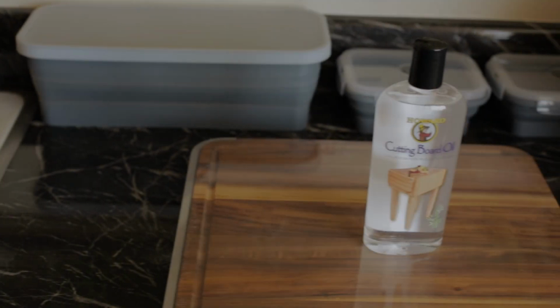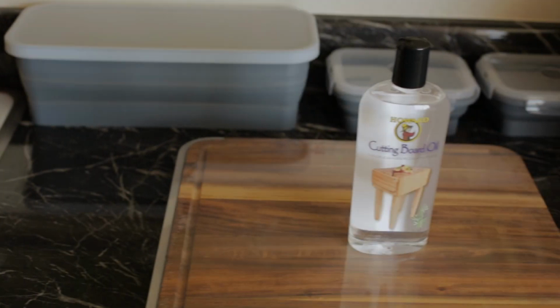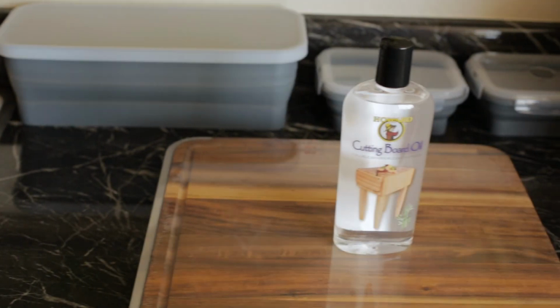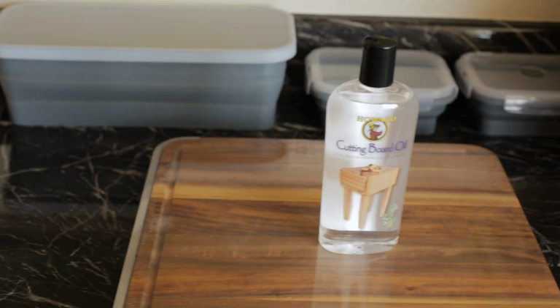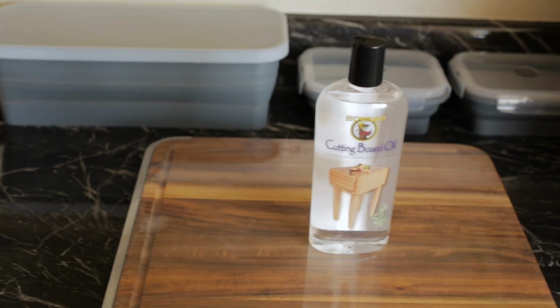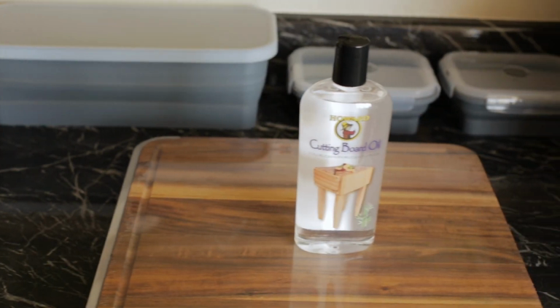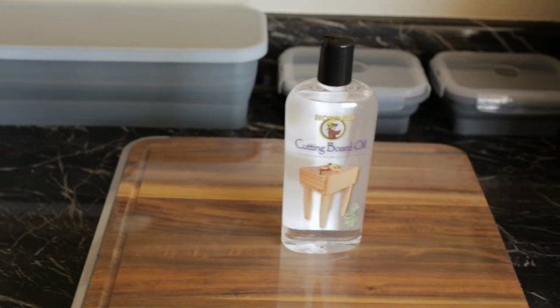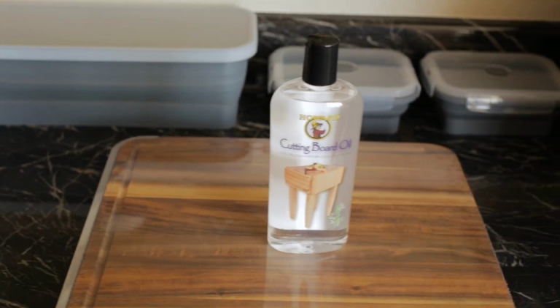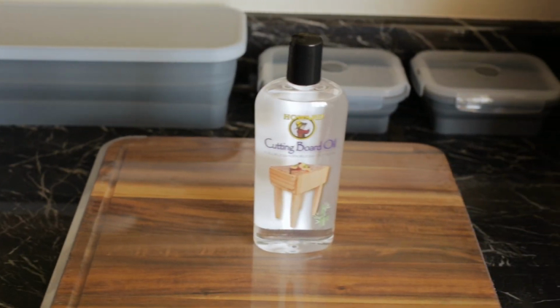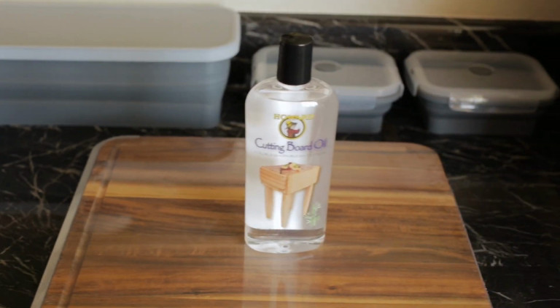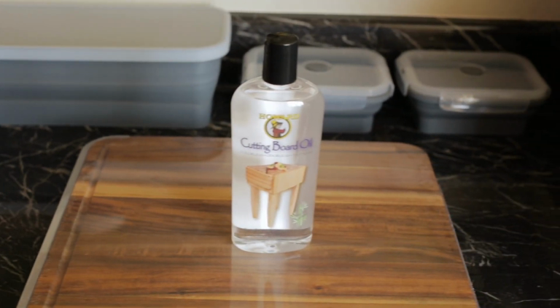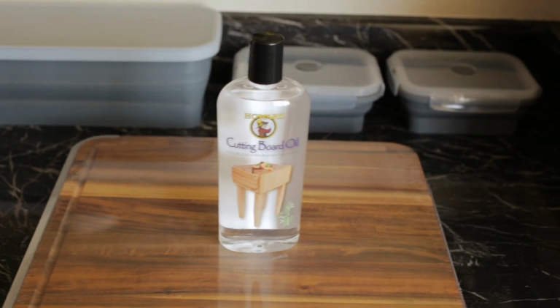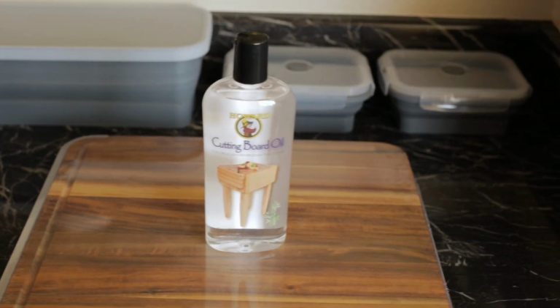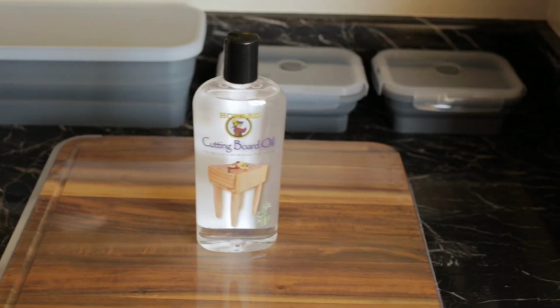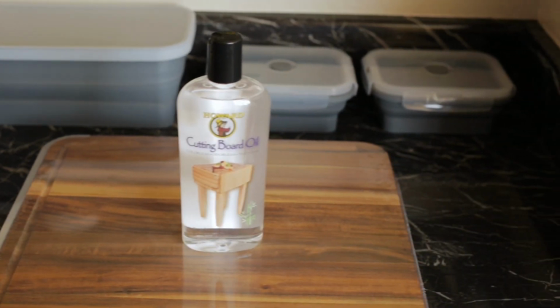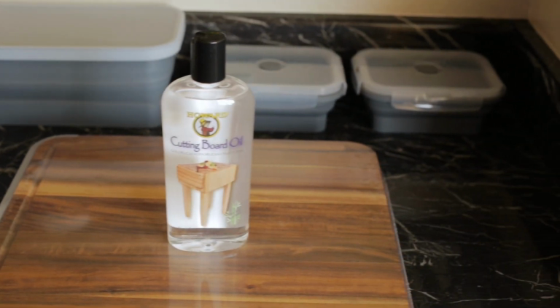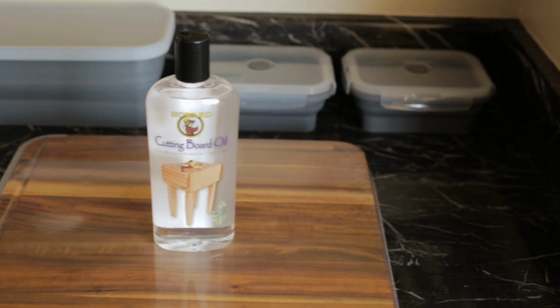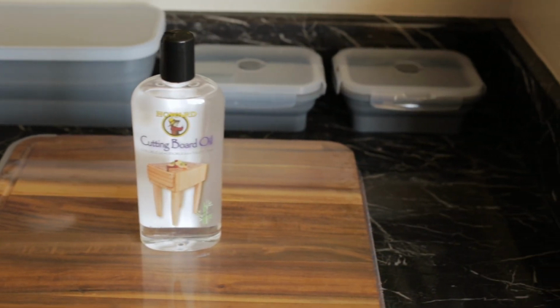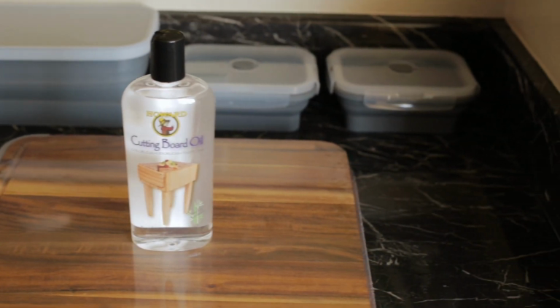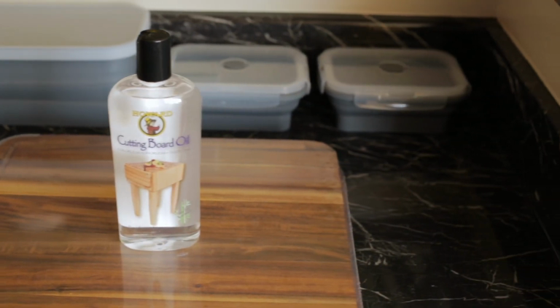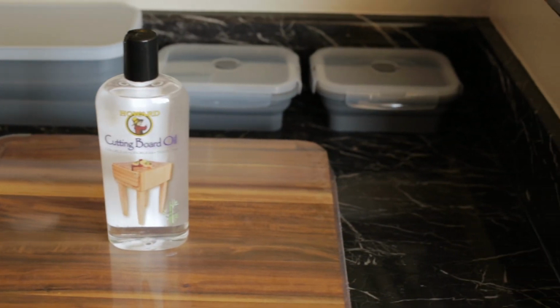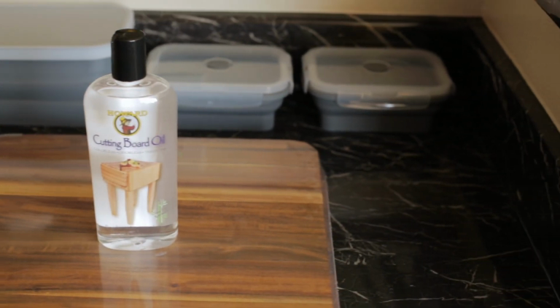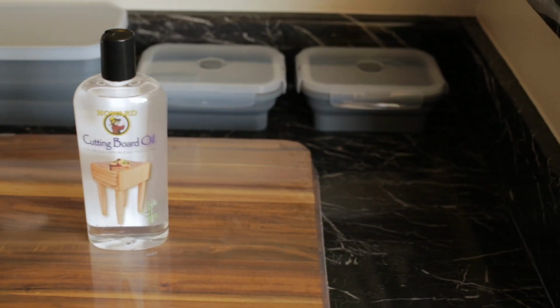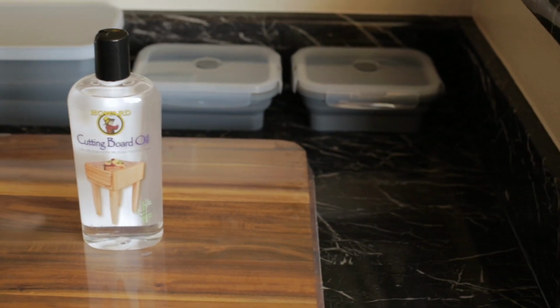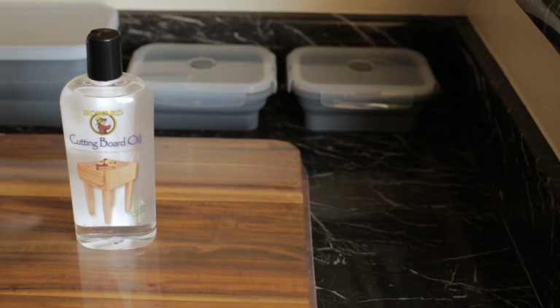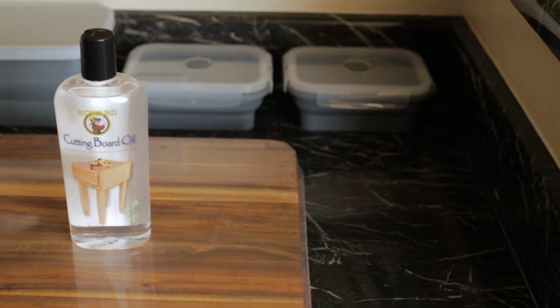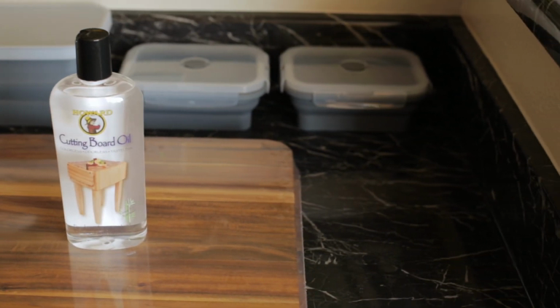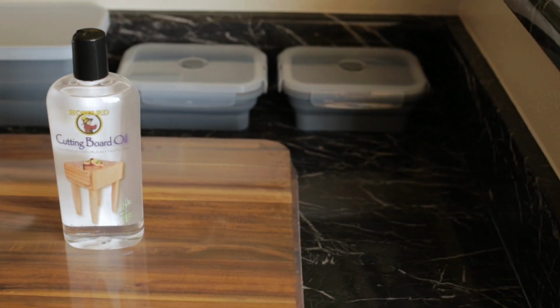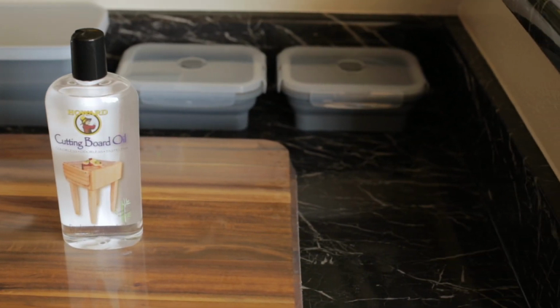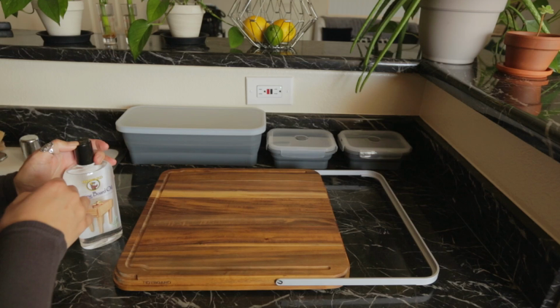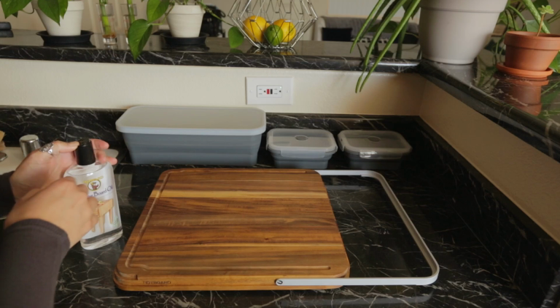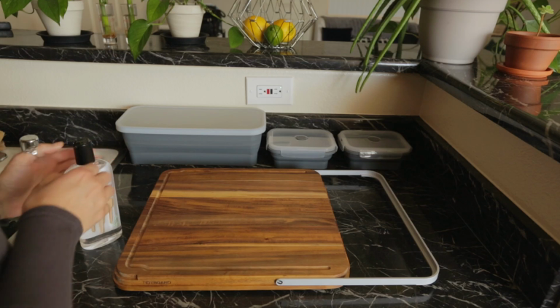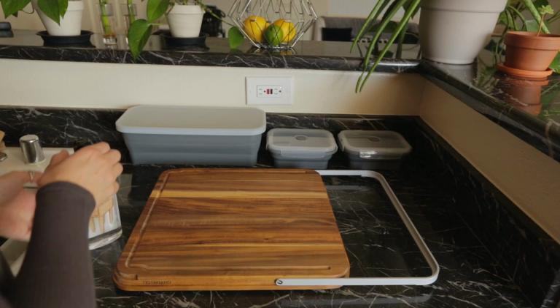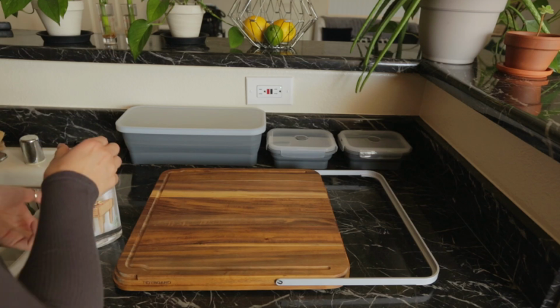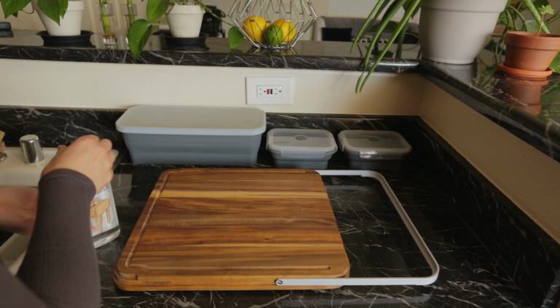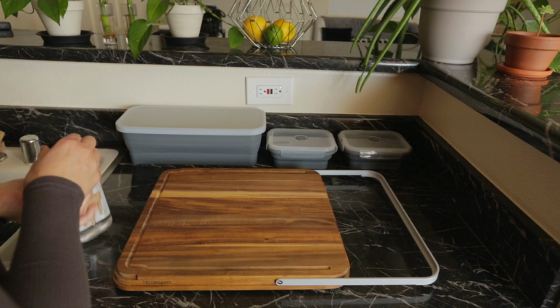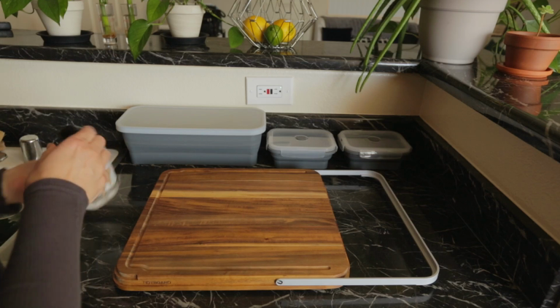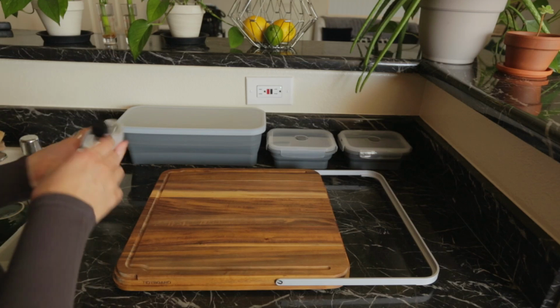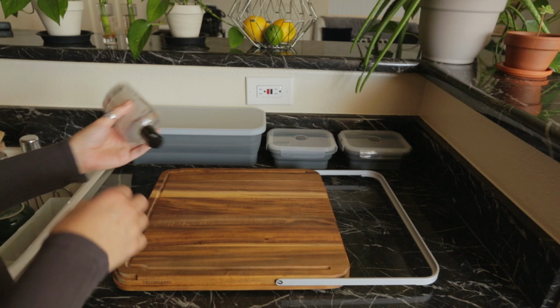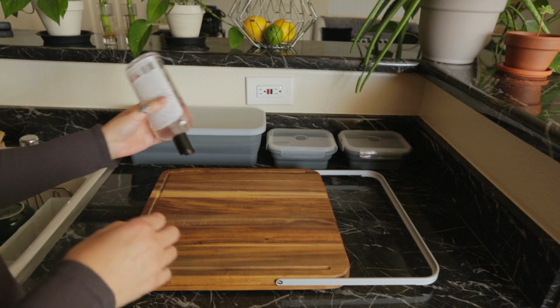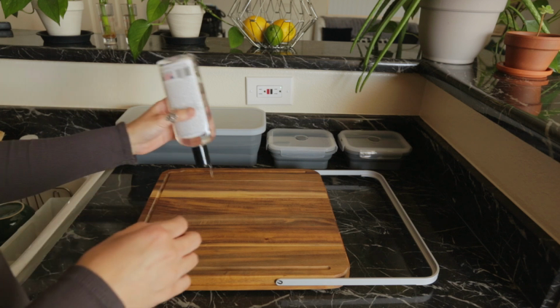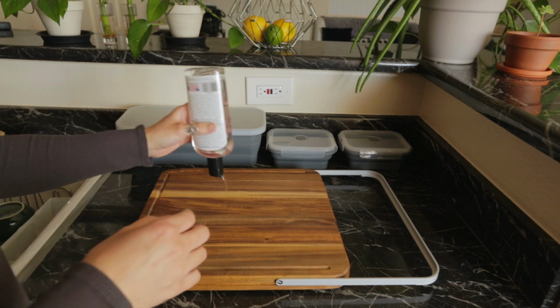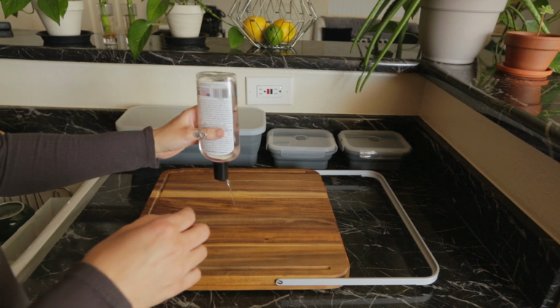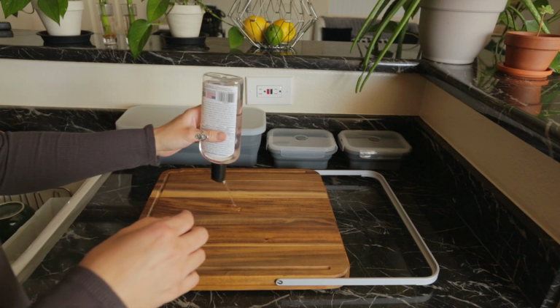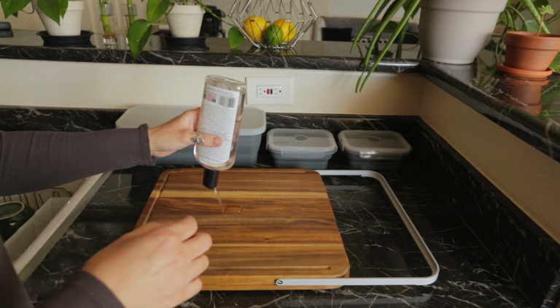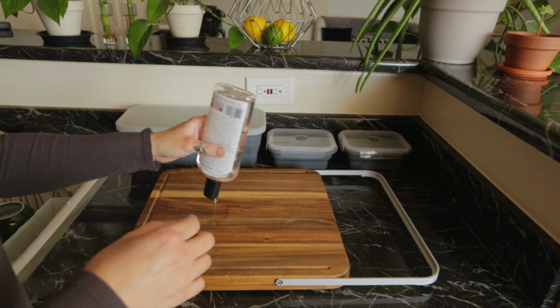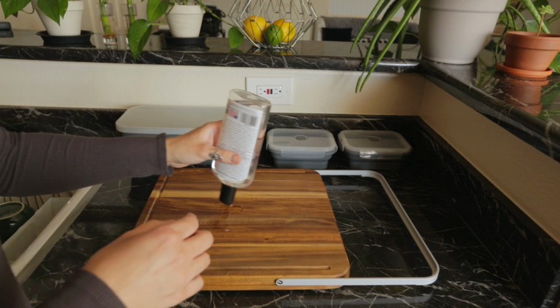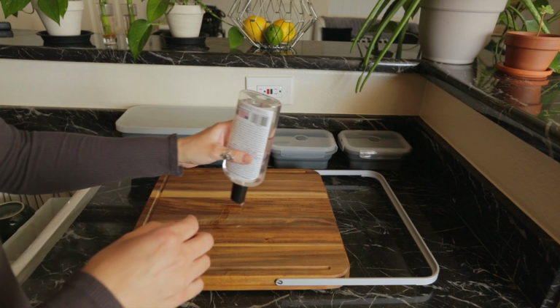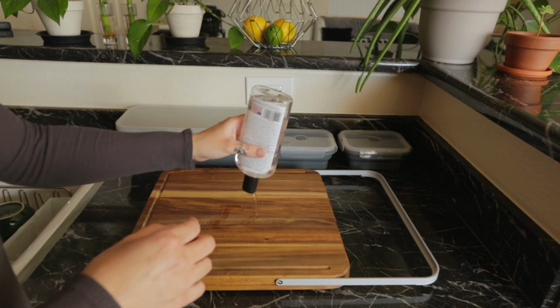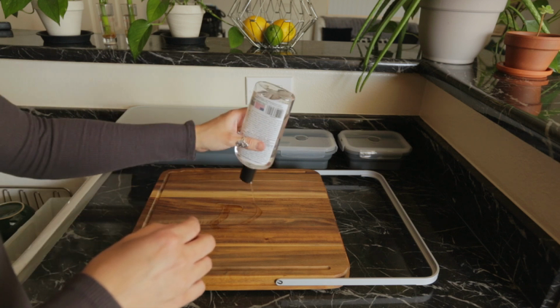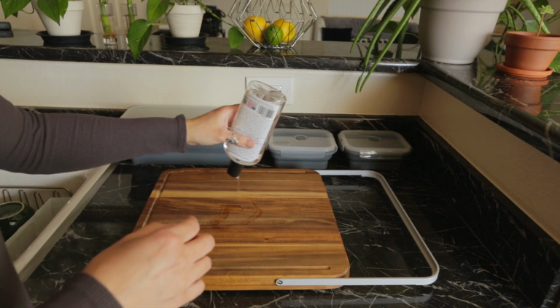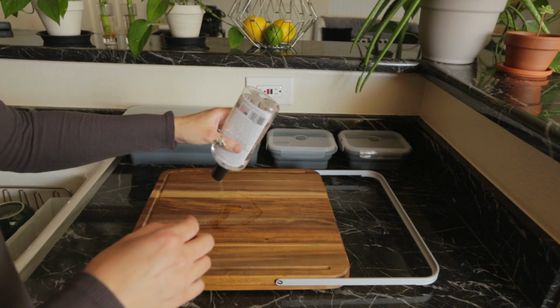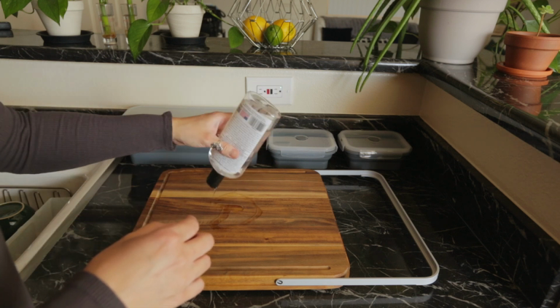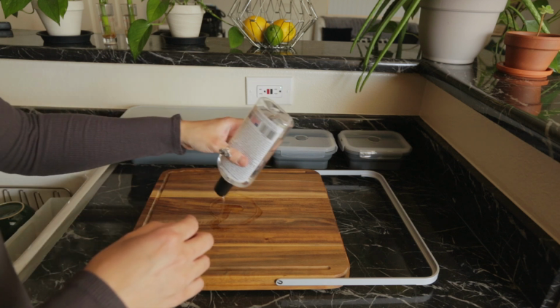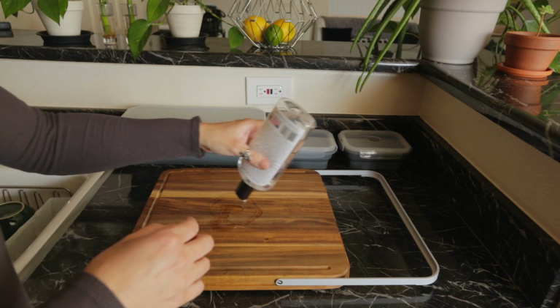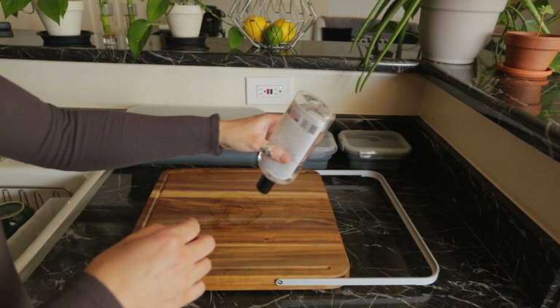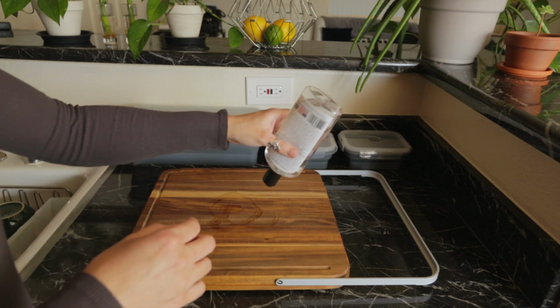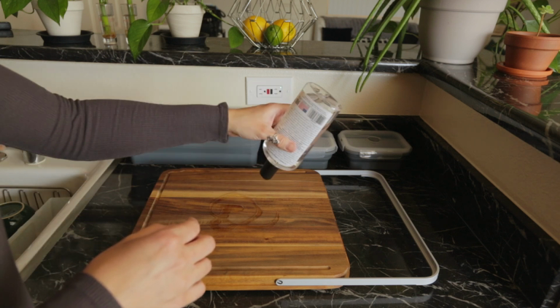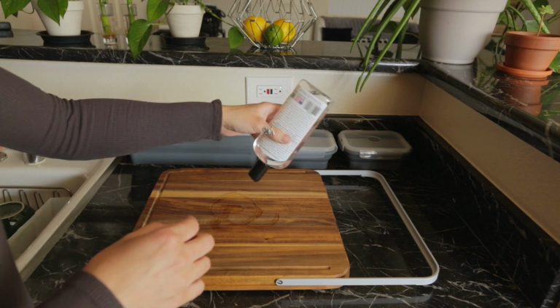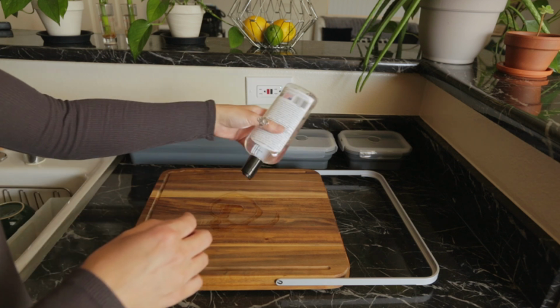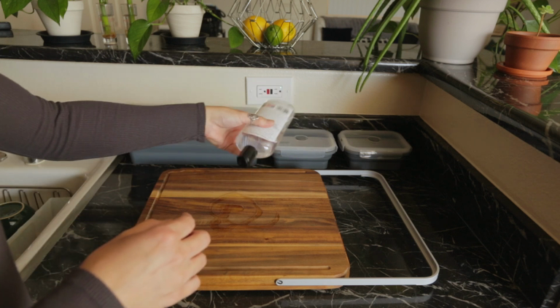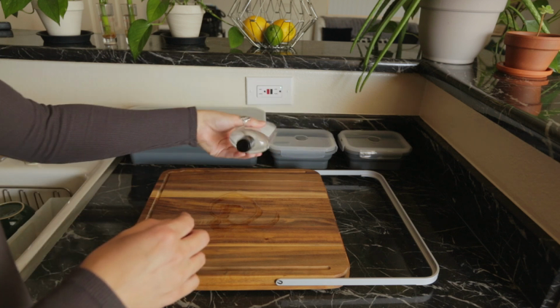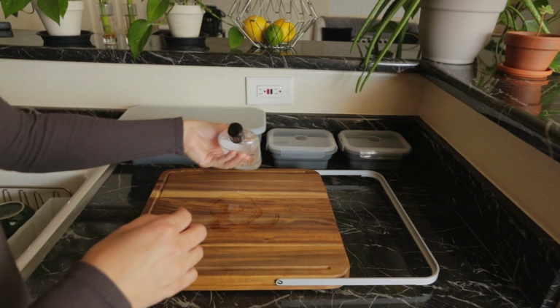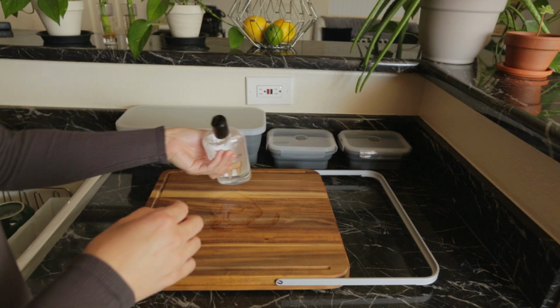We learned that we needed to treat our cutting board with food grade mineral oil. We found this bottle of Howard cutting board oil that worked great.